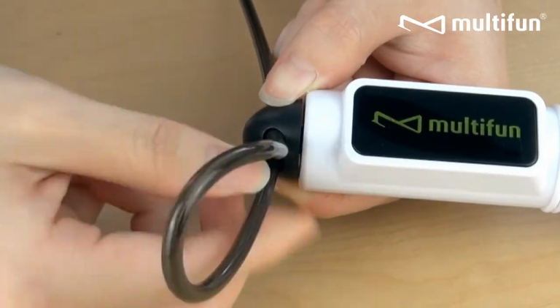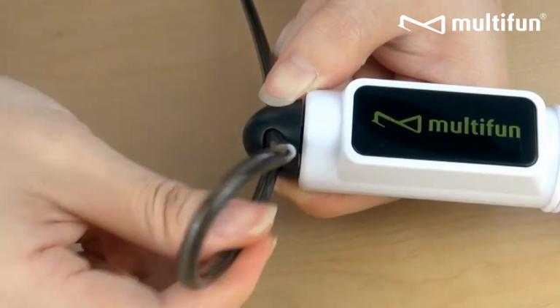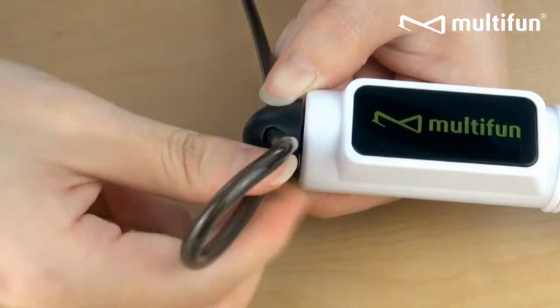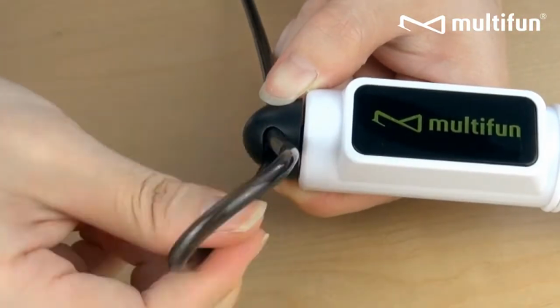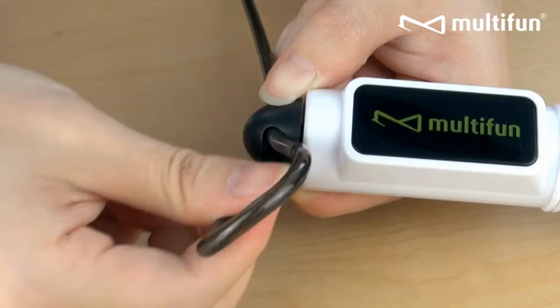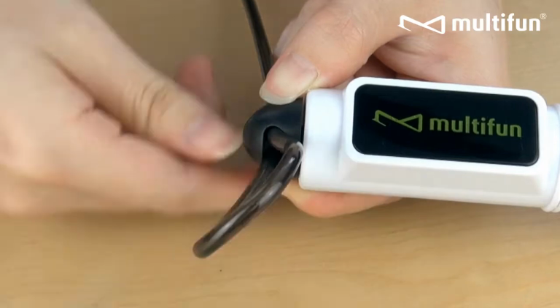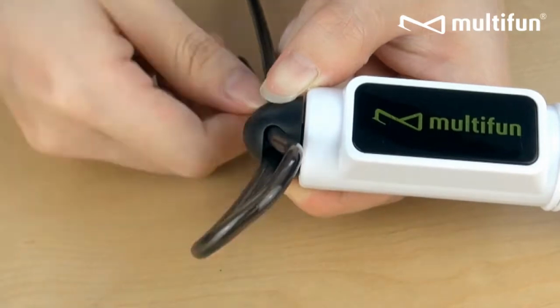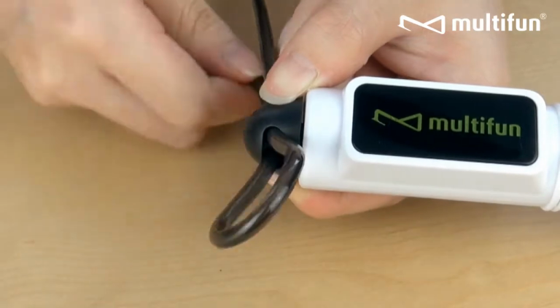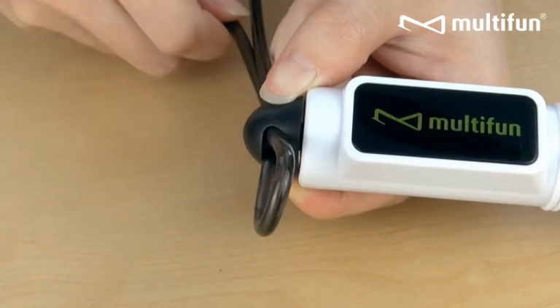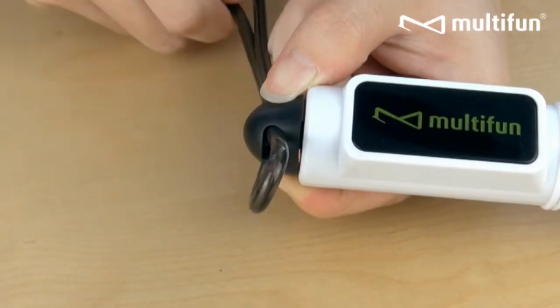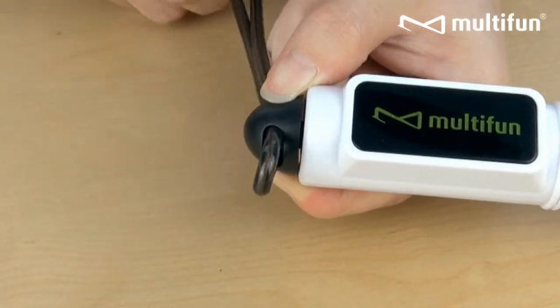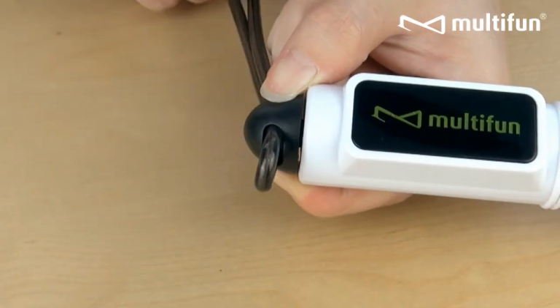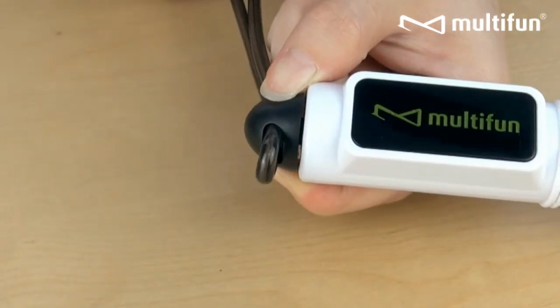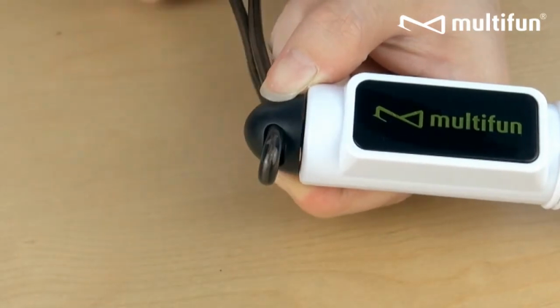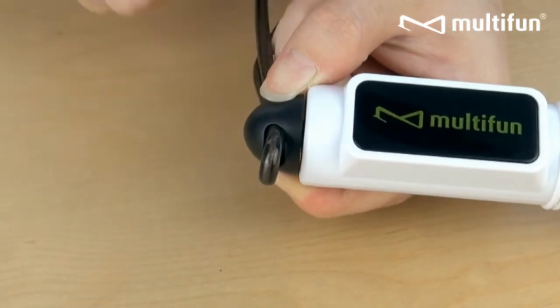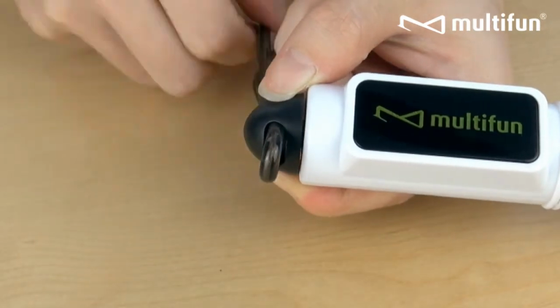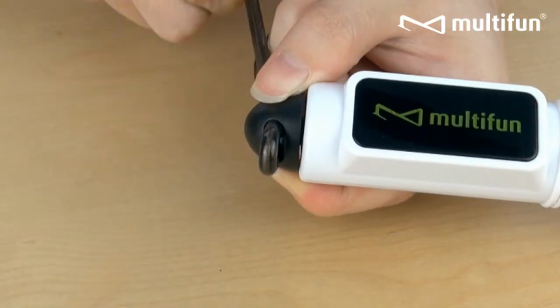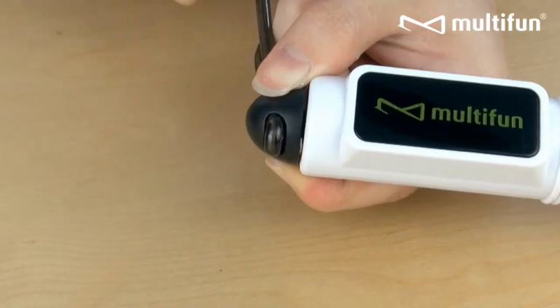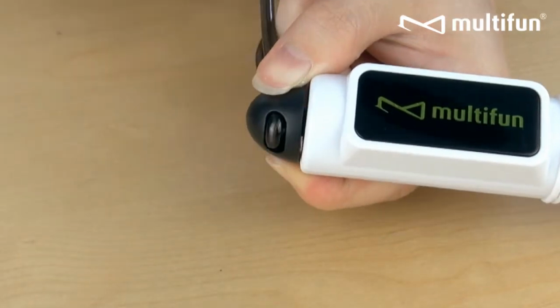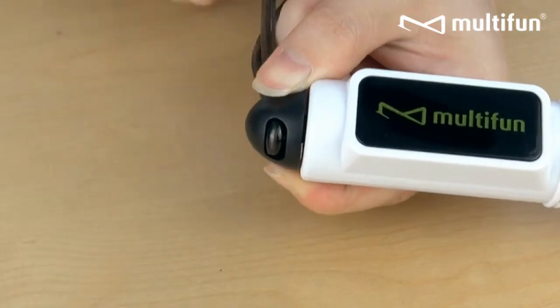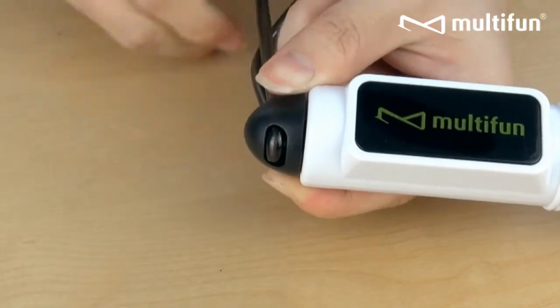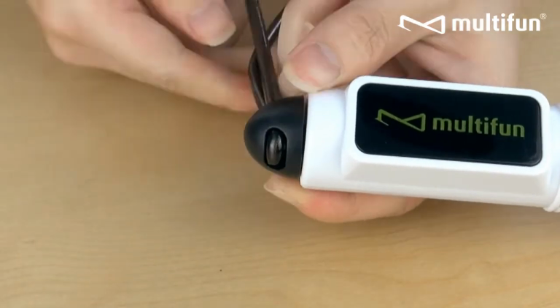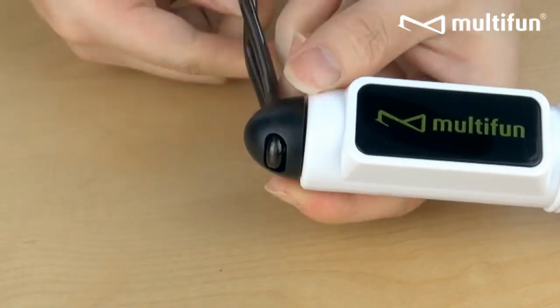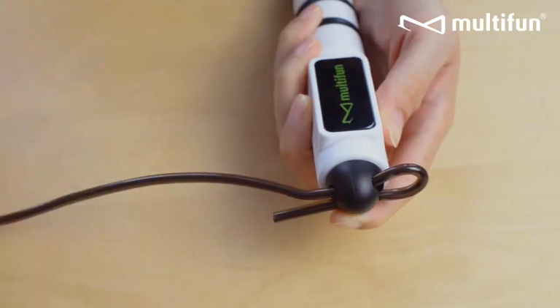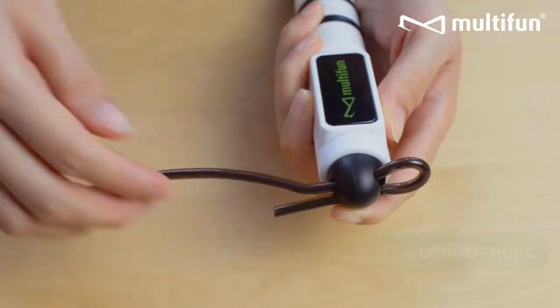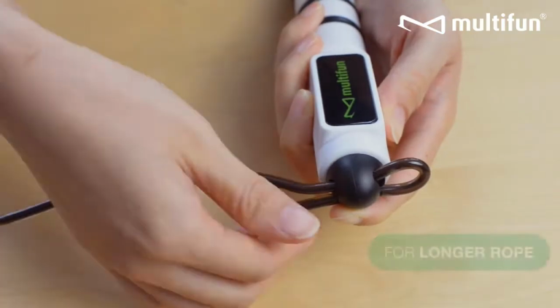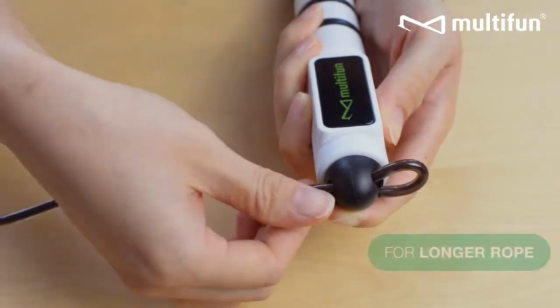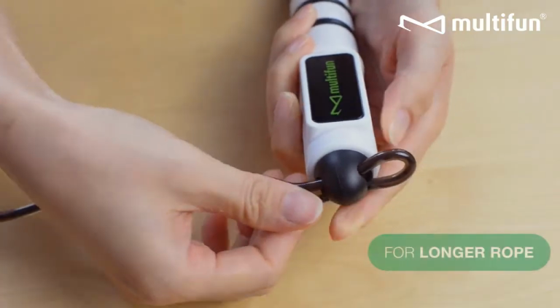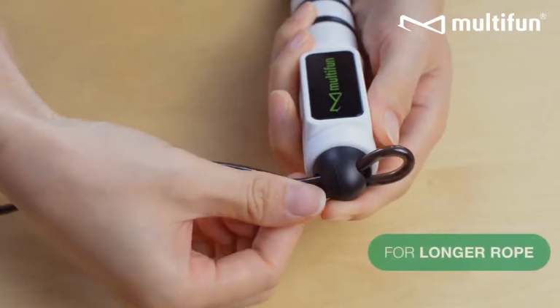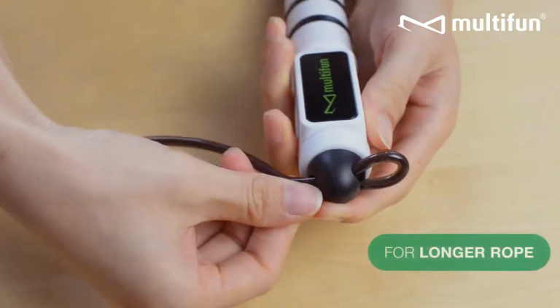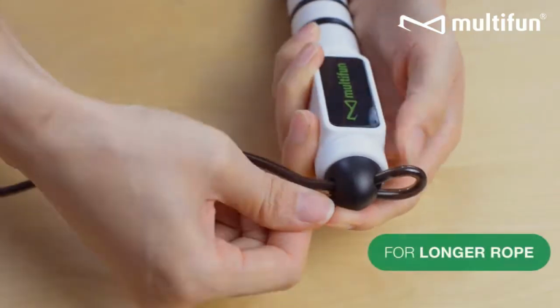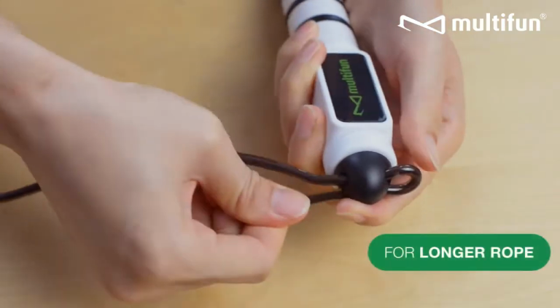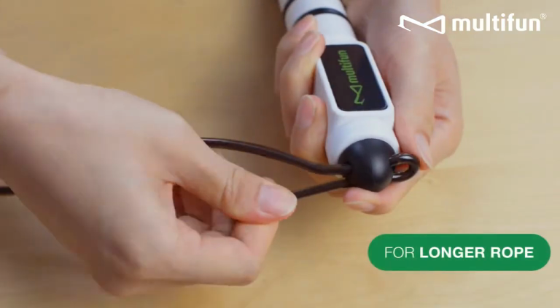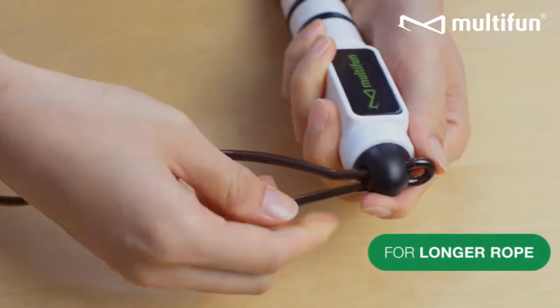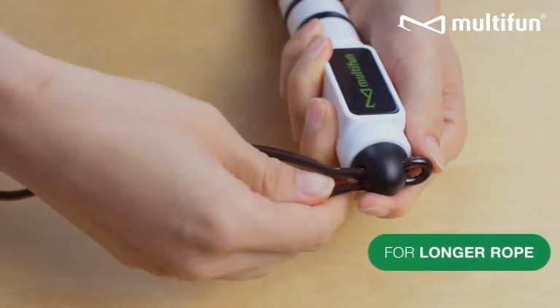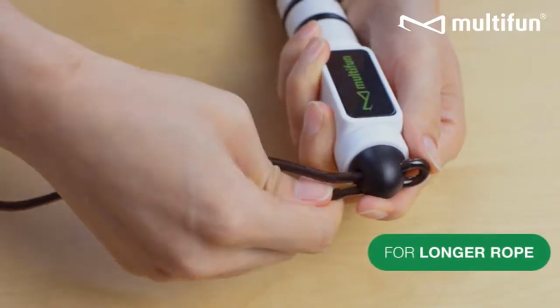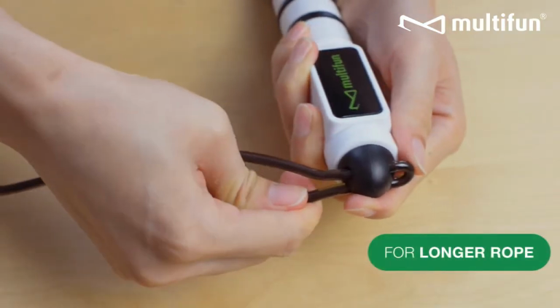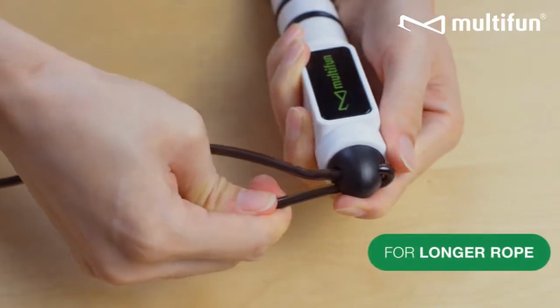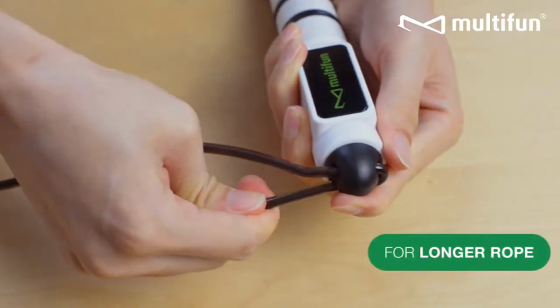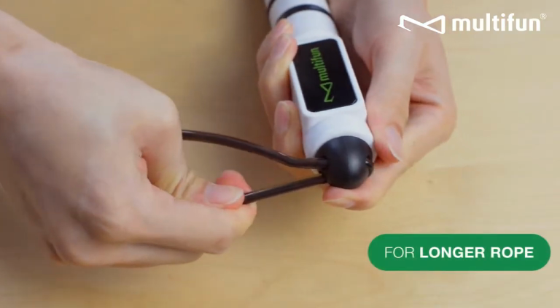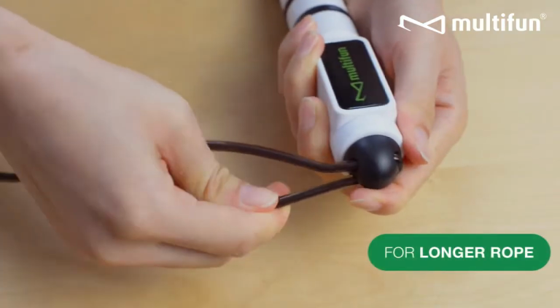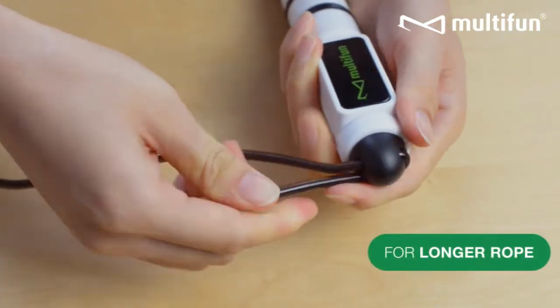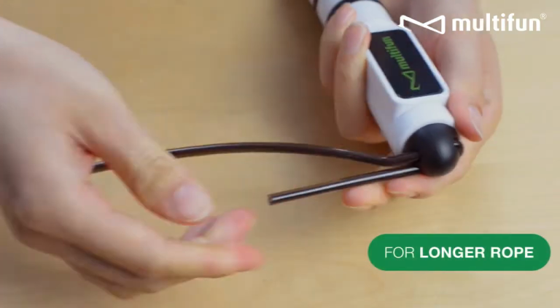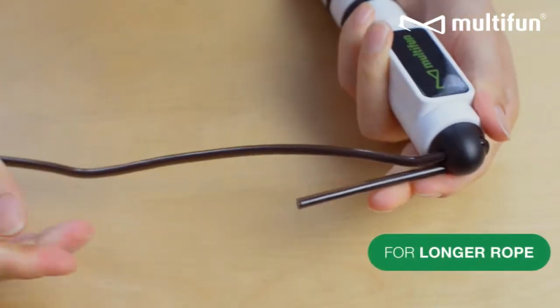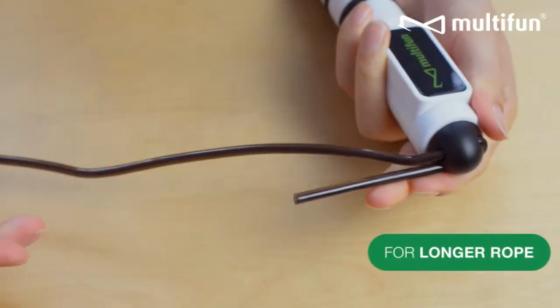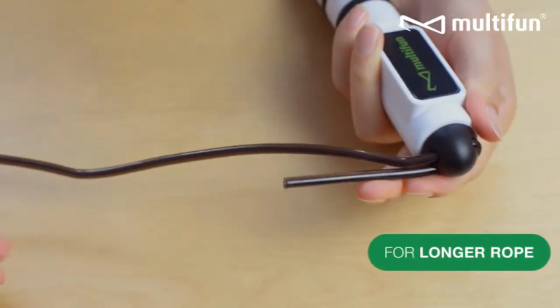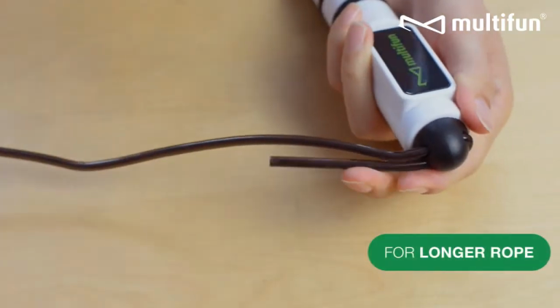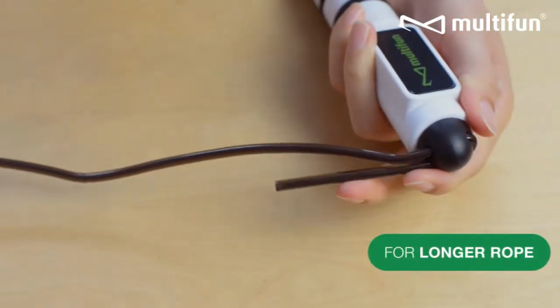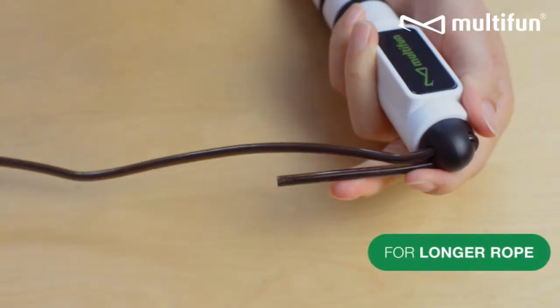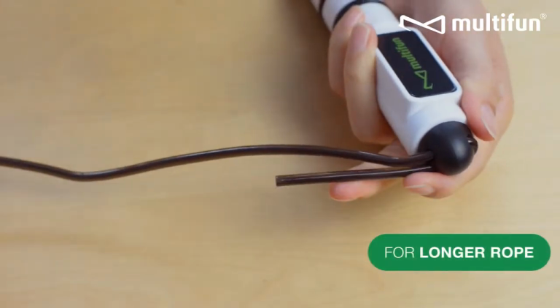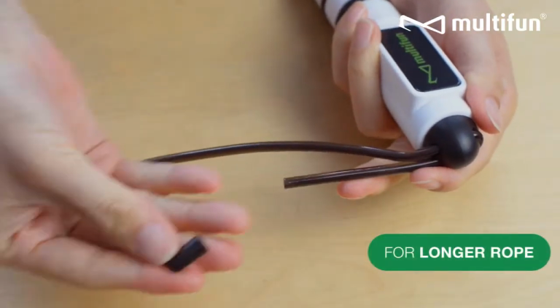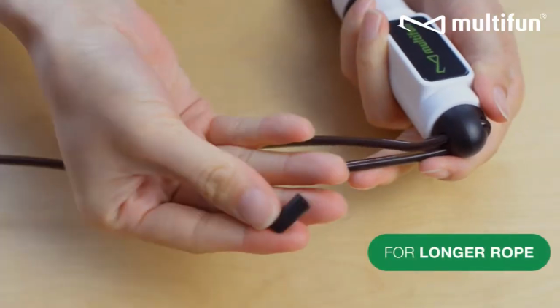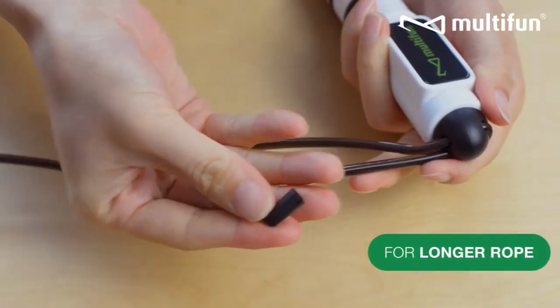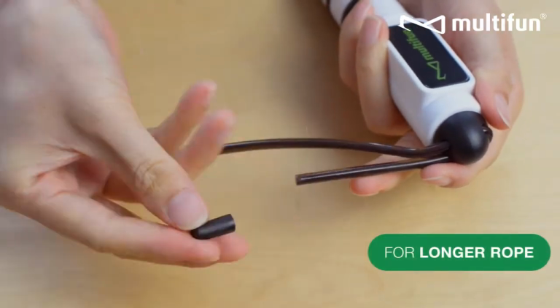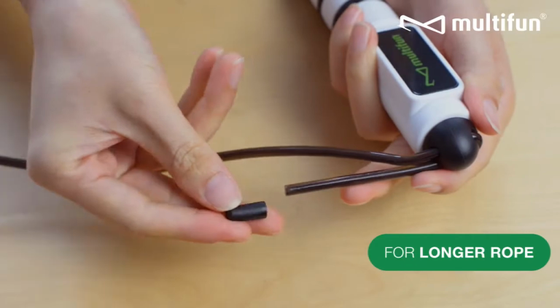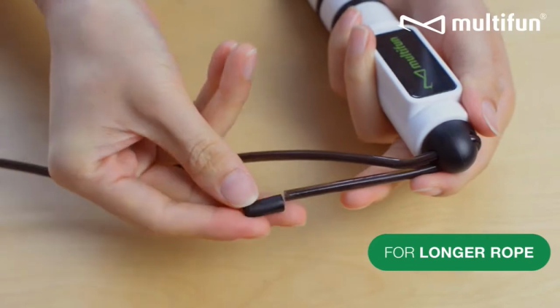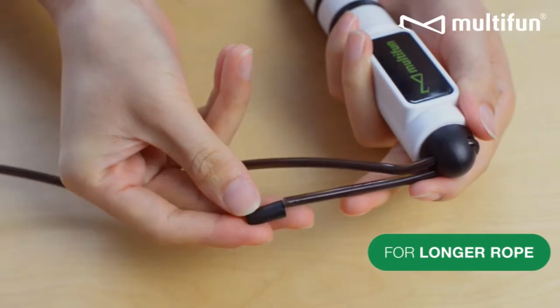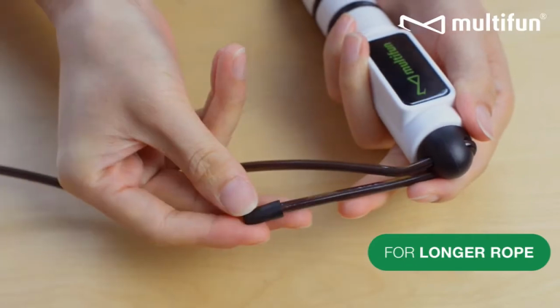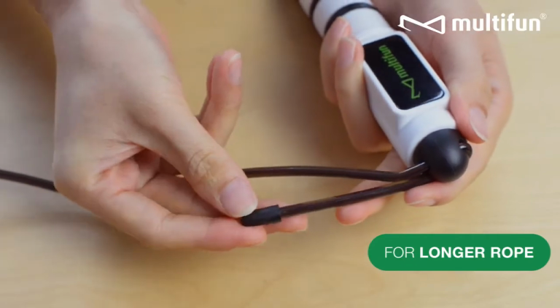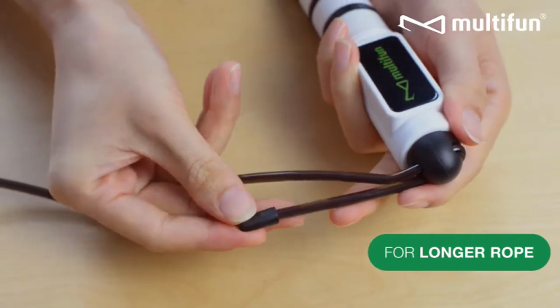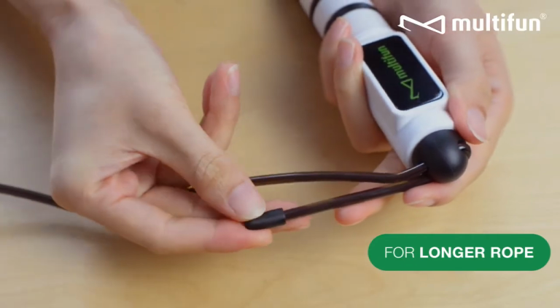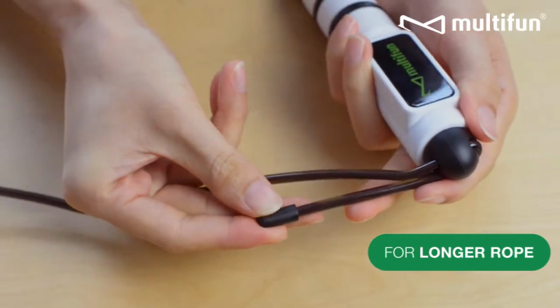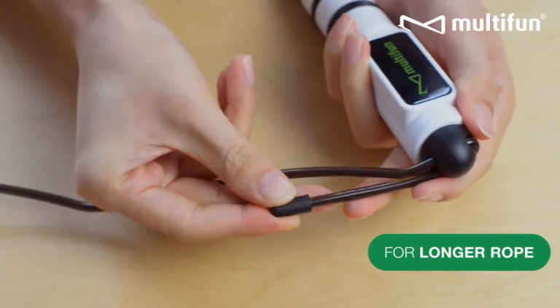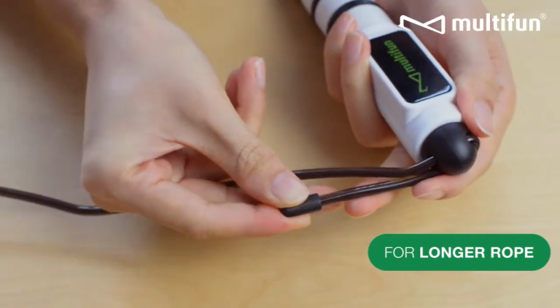You may adjust the length of the rope to your preference. For longer rope, adjust the tip closer to the connecting point.